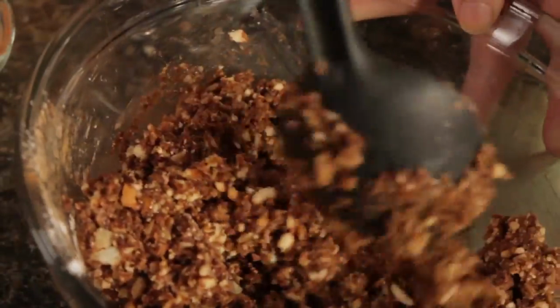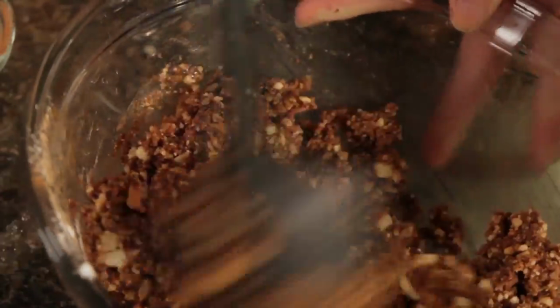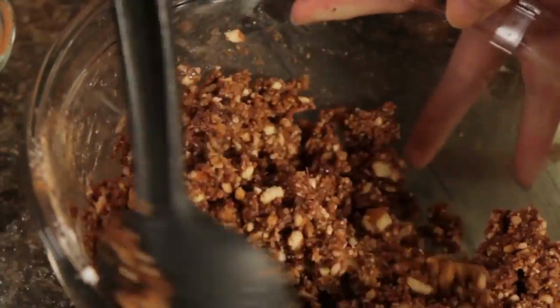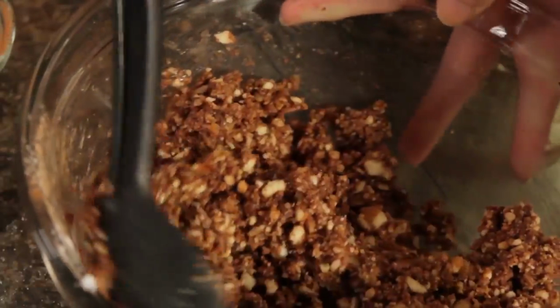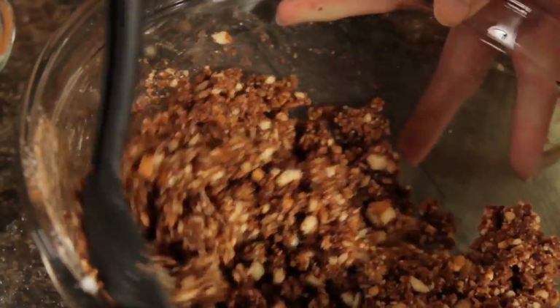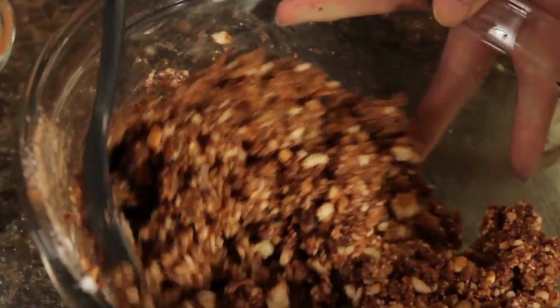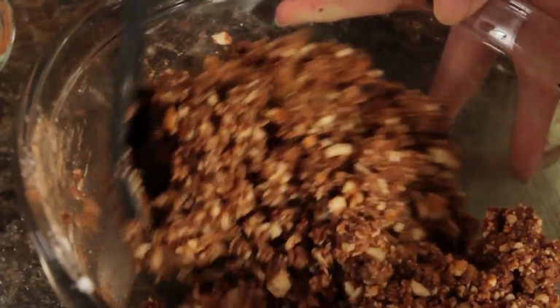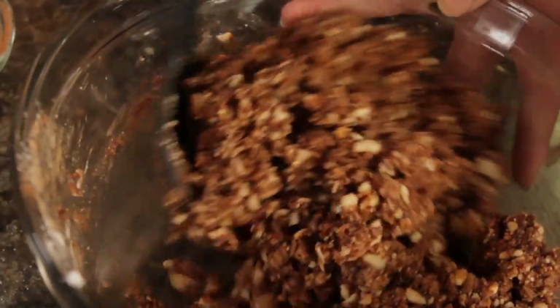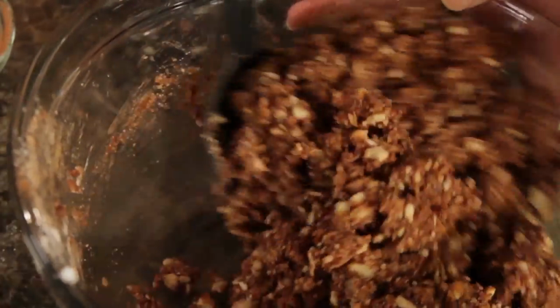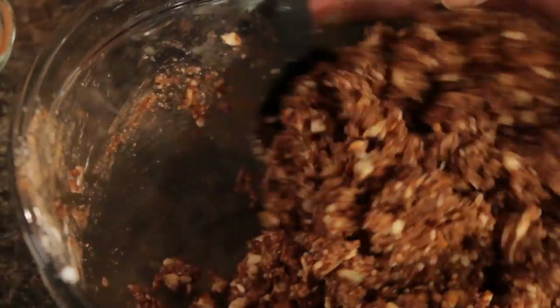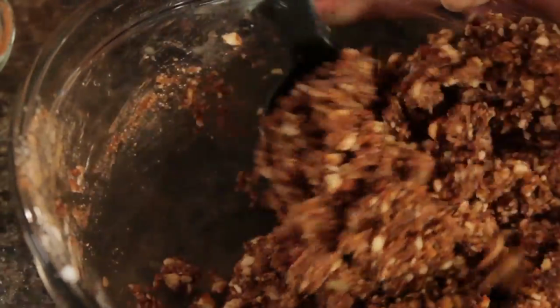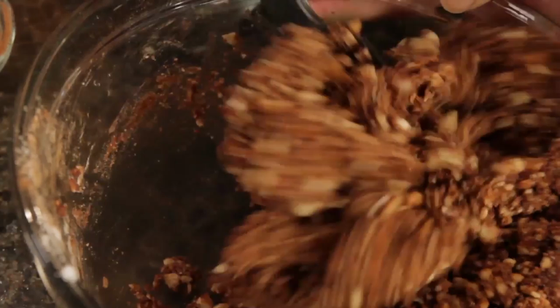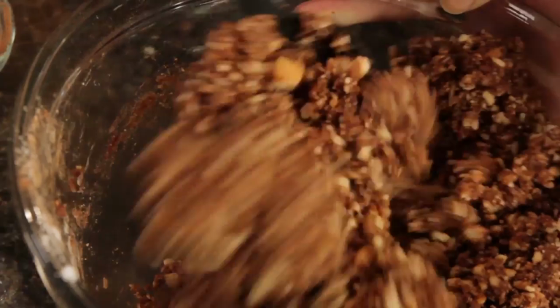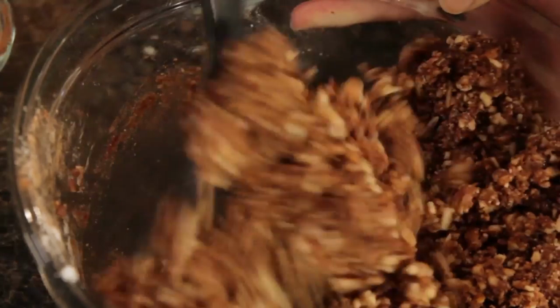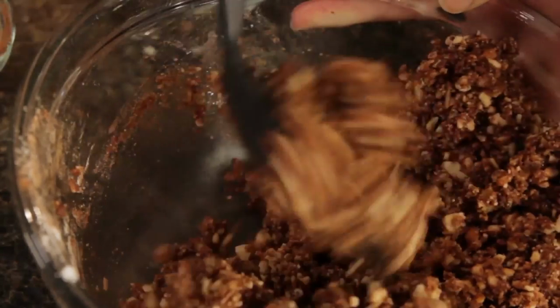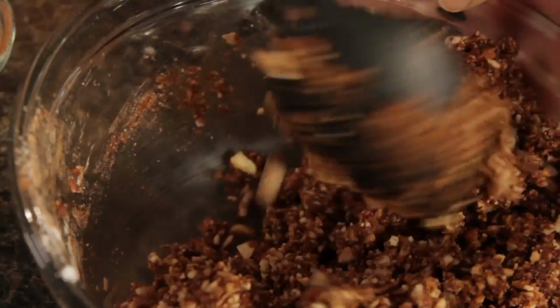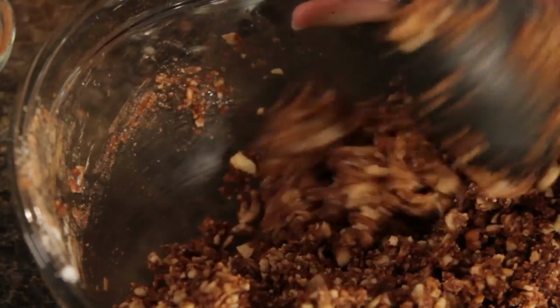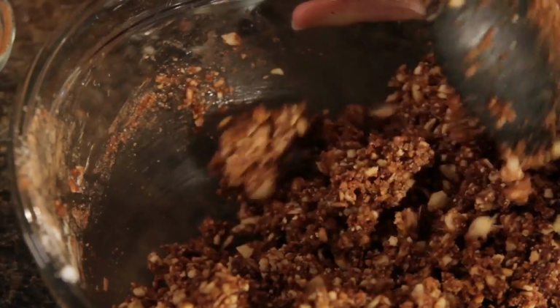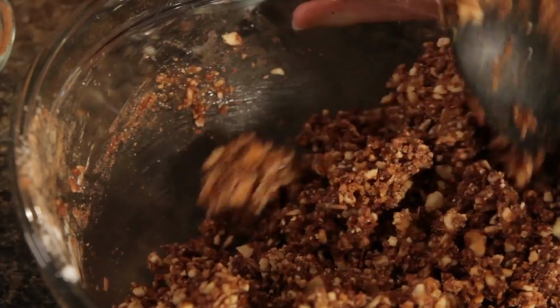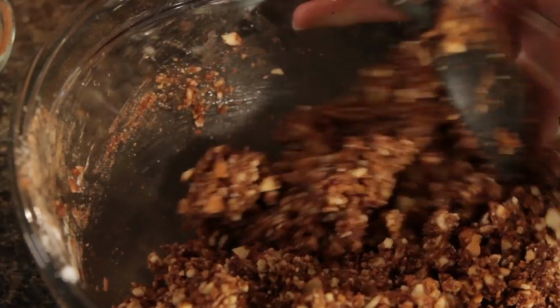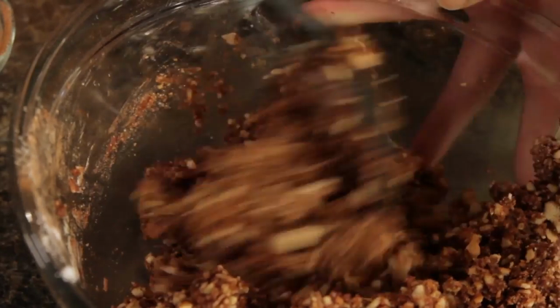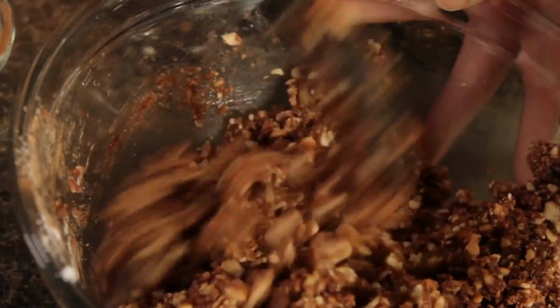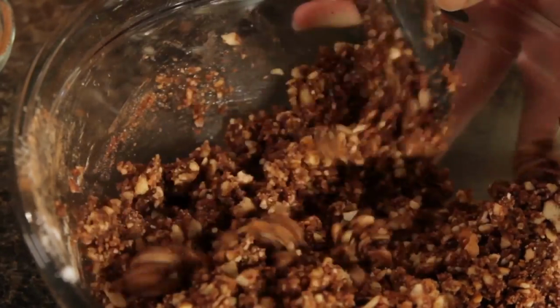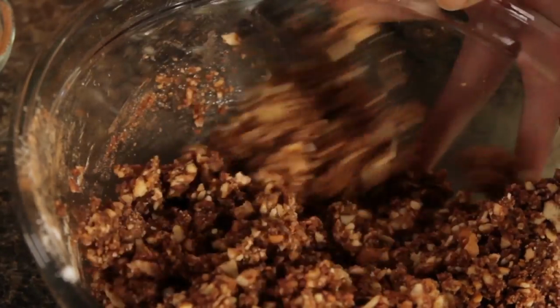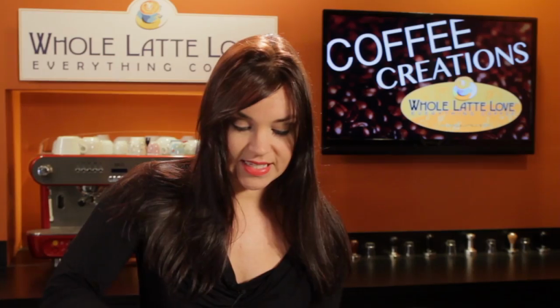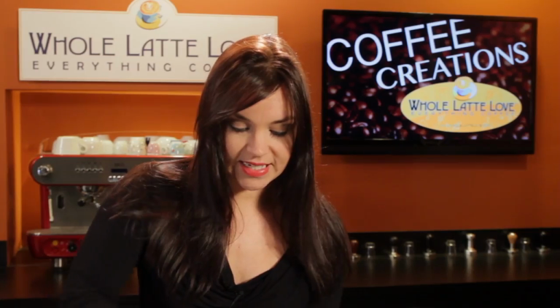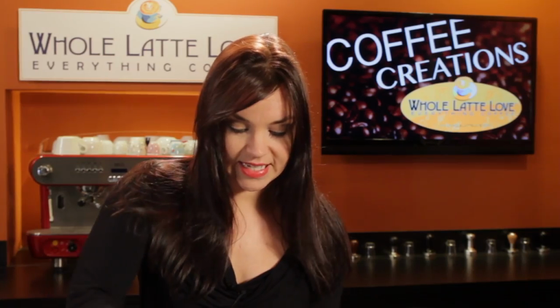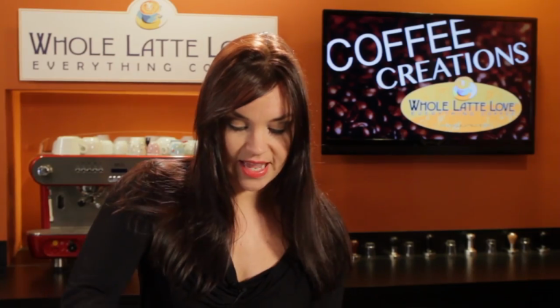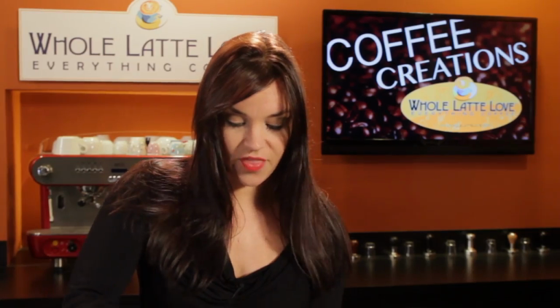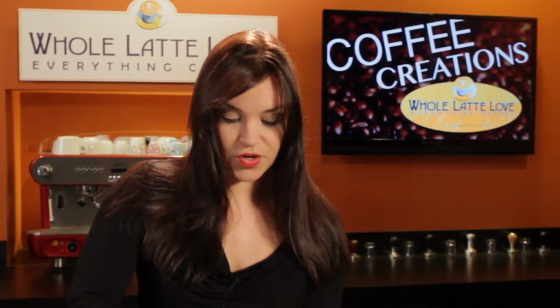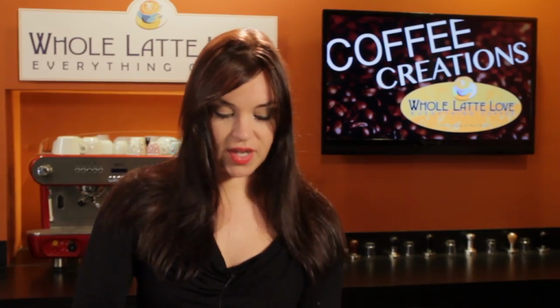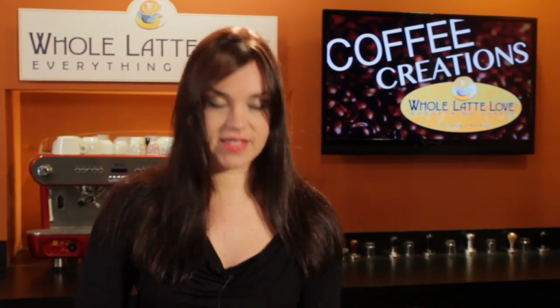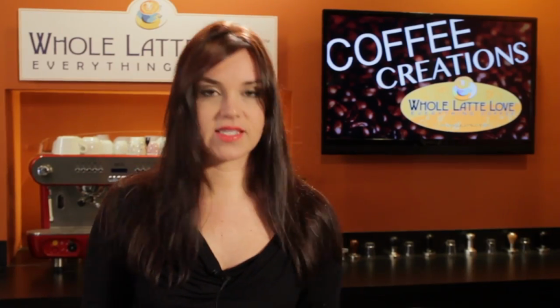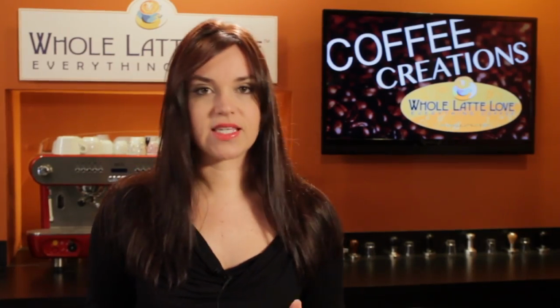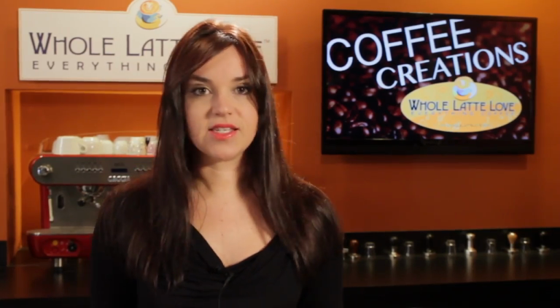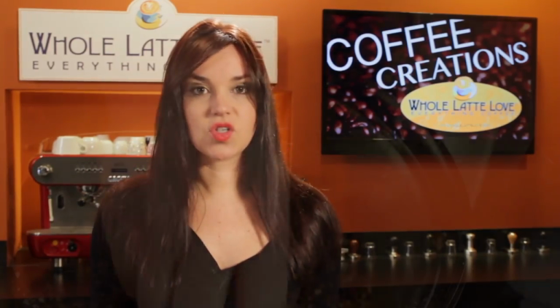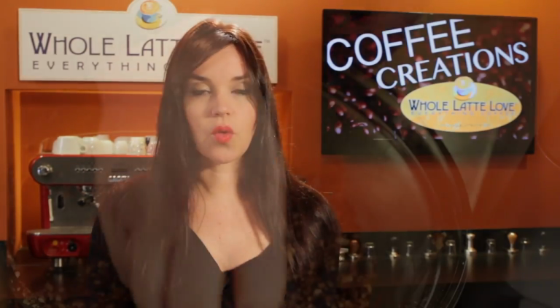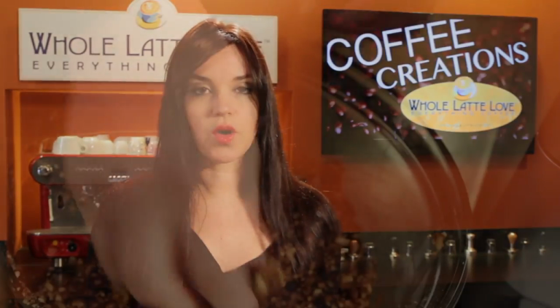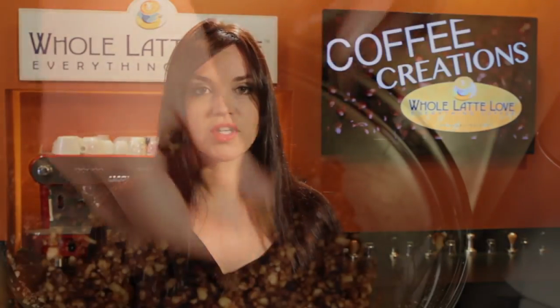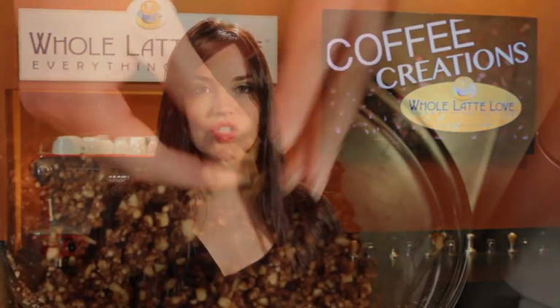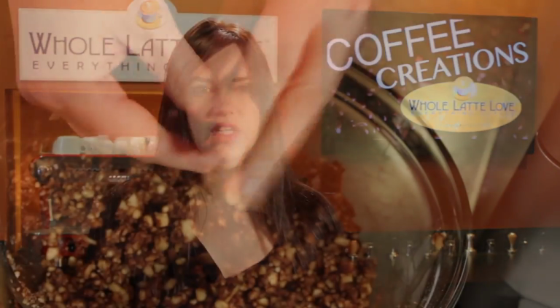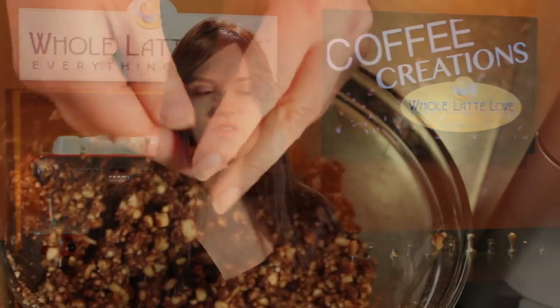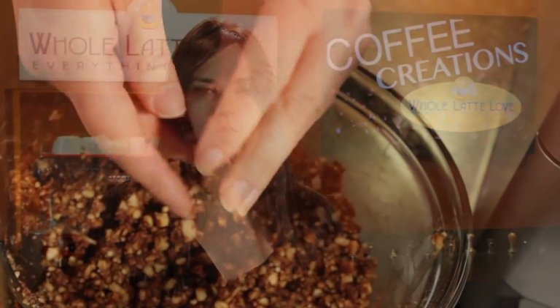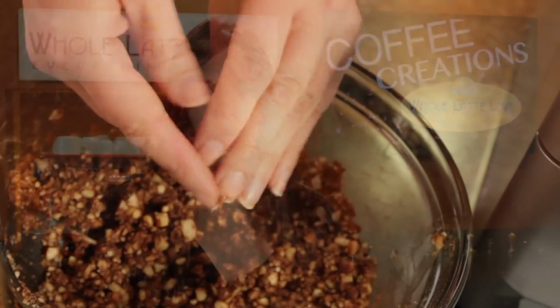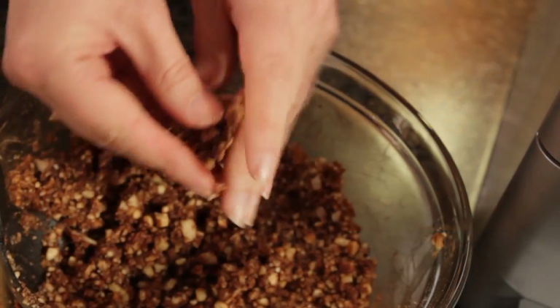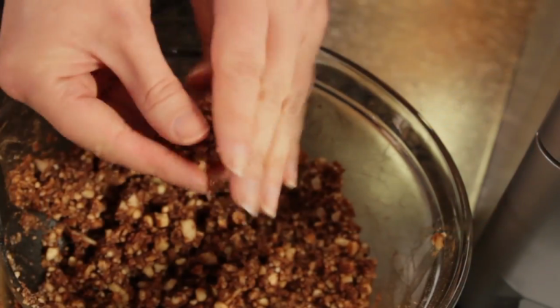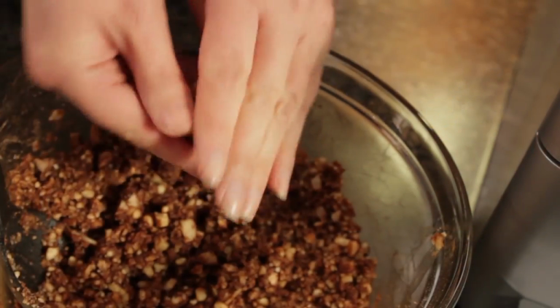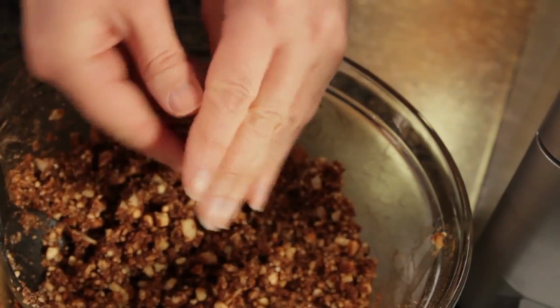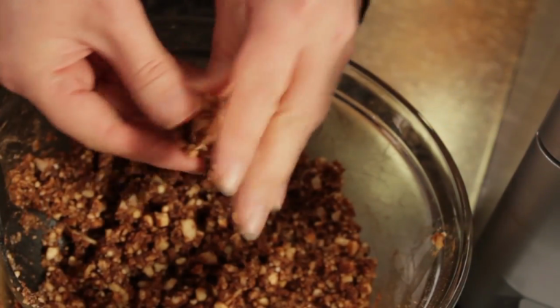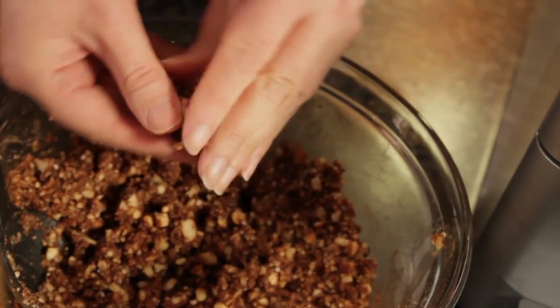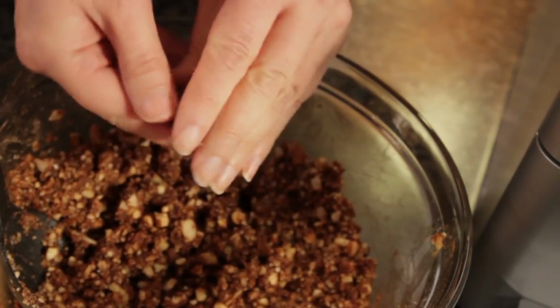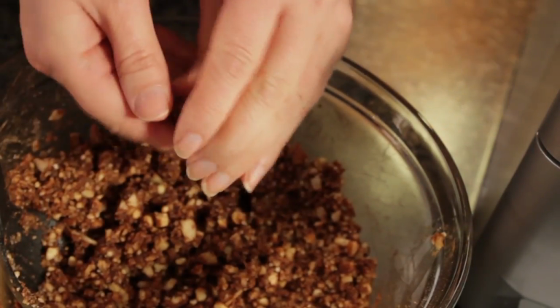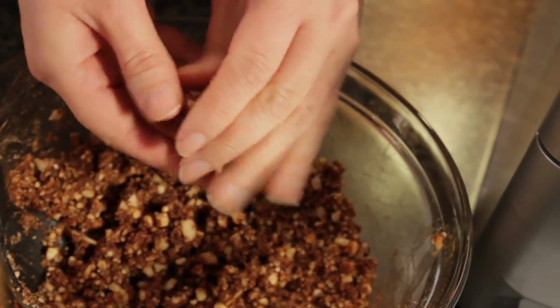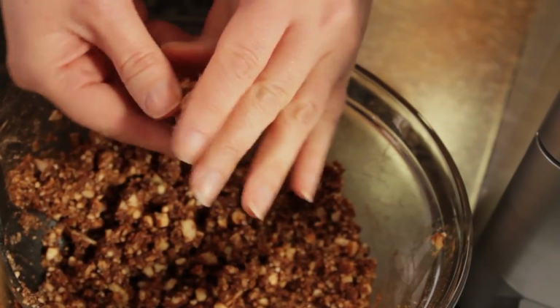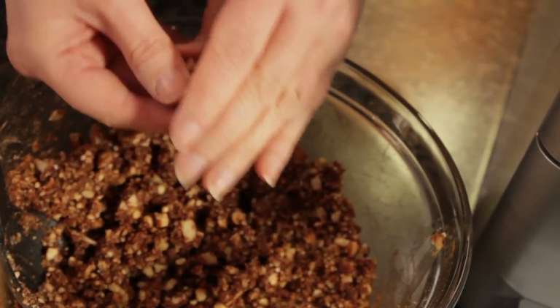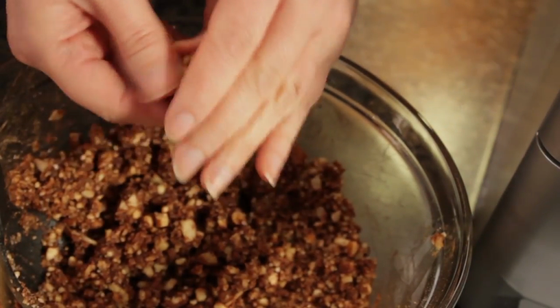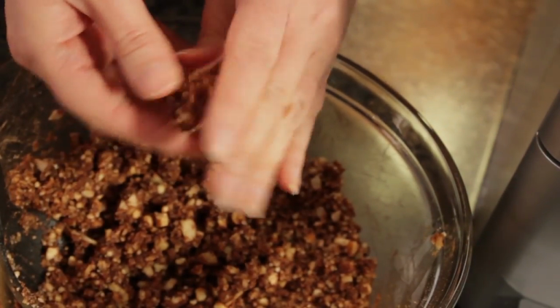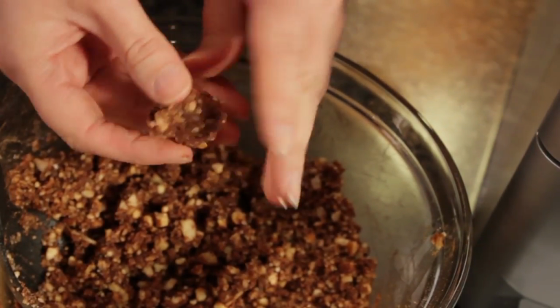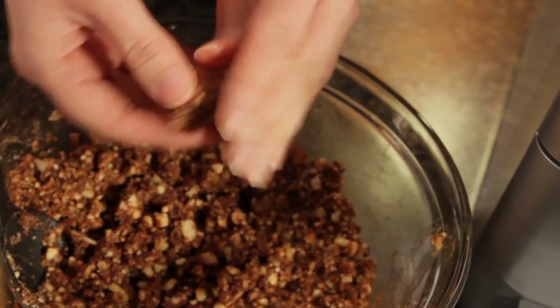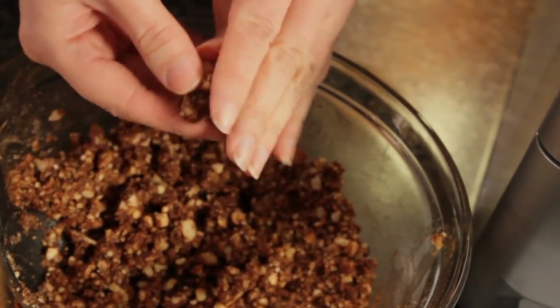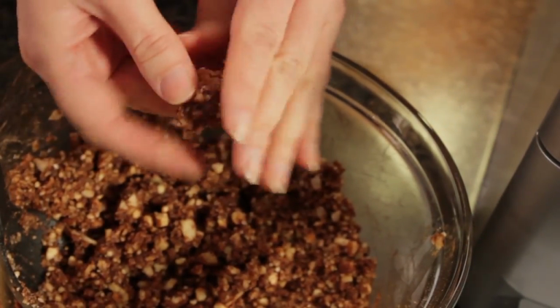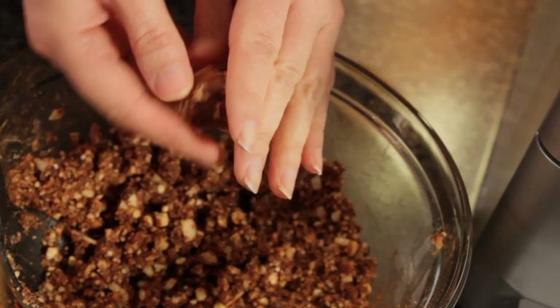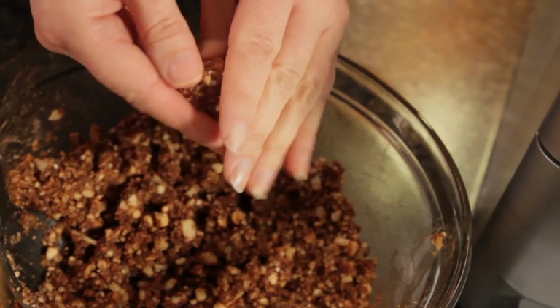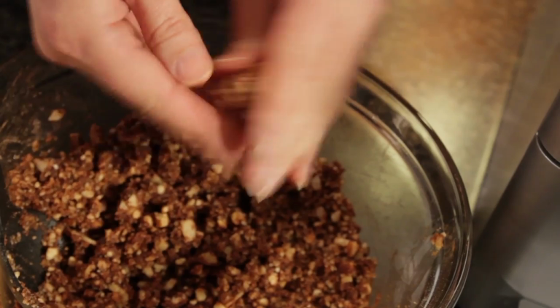All right, now that it's well mixed, I can tell it's going to stick together nicely. So we're just going to form about 30 balls and transfer to a plate.